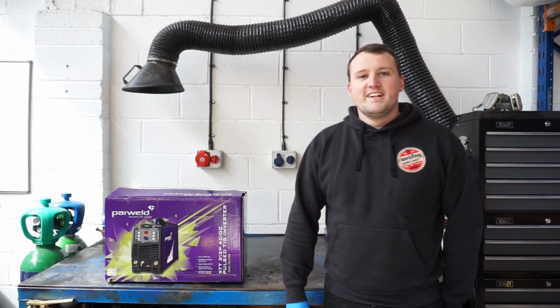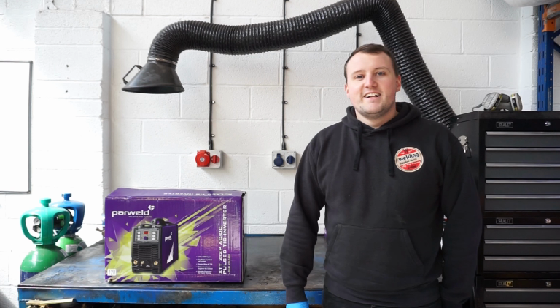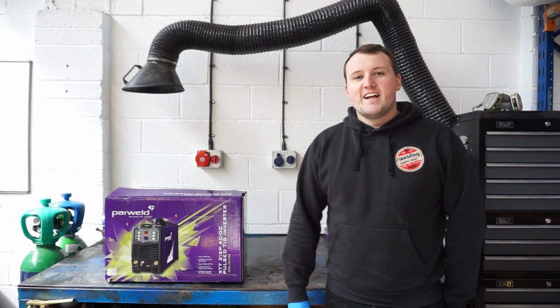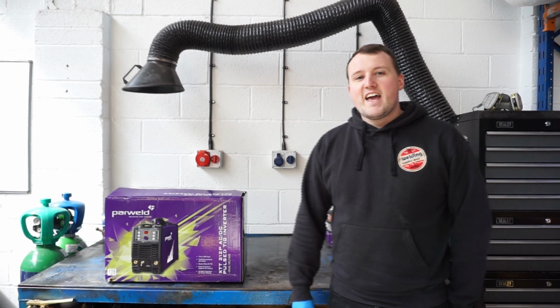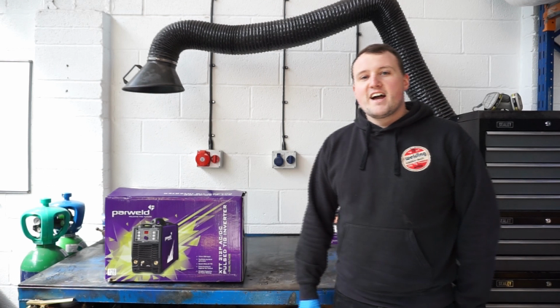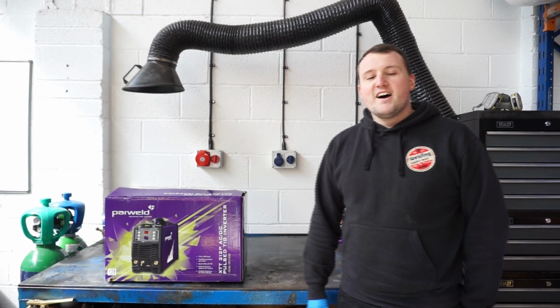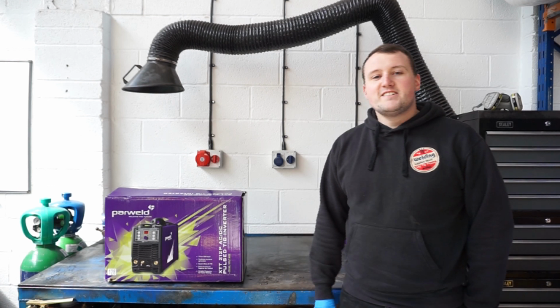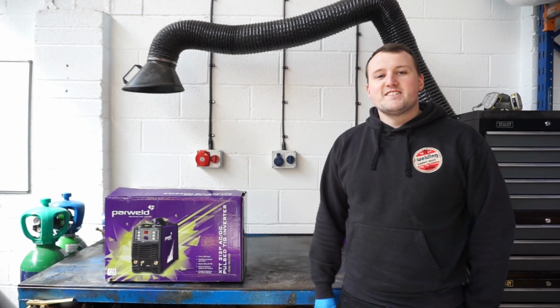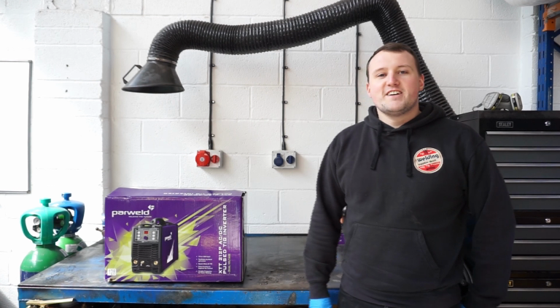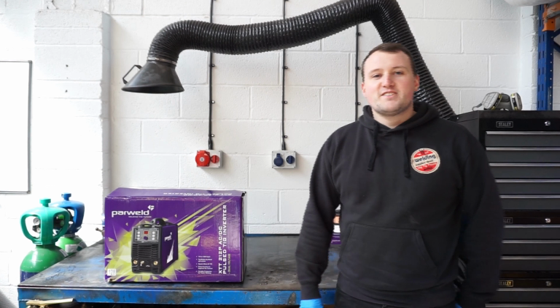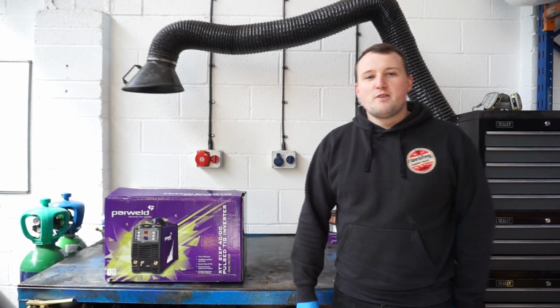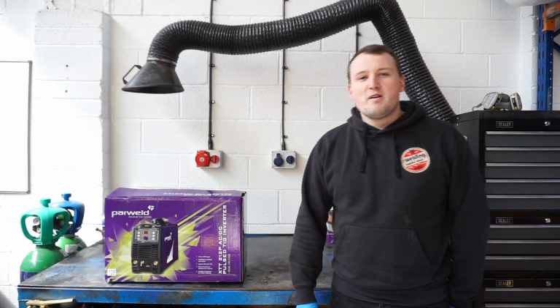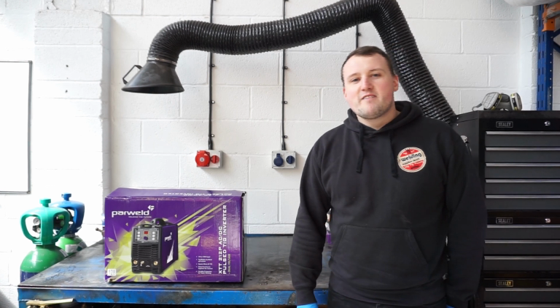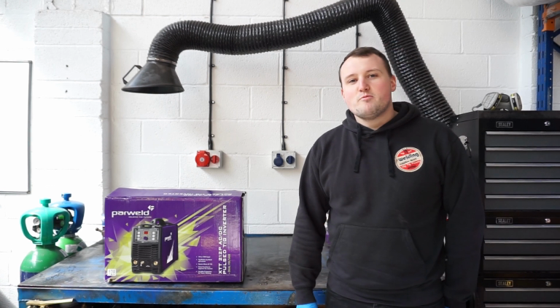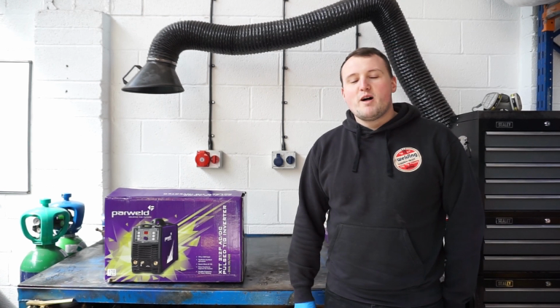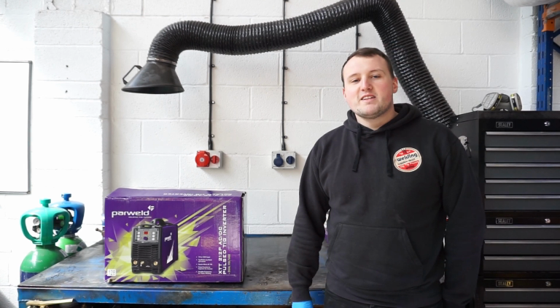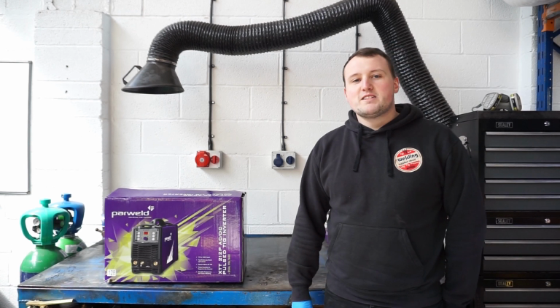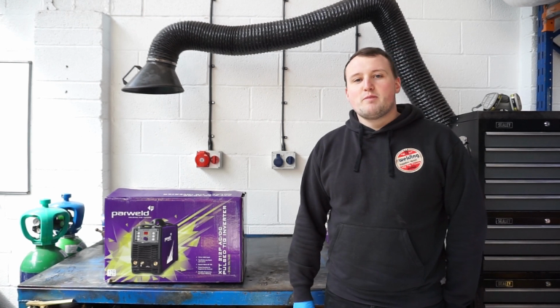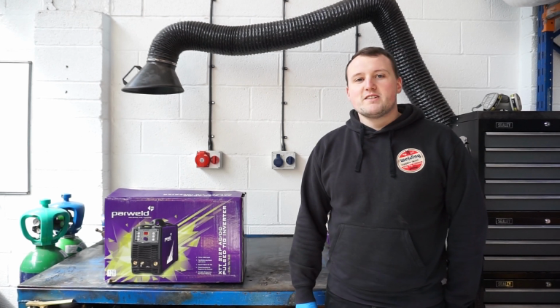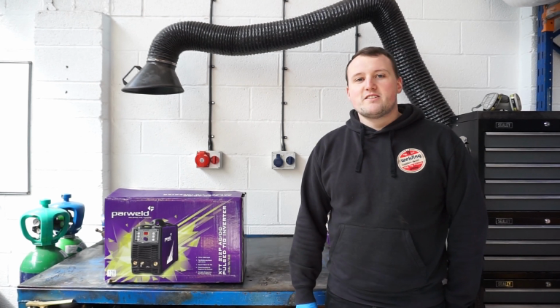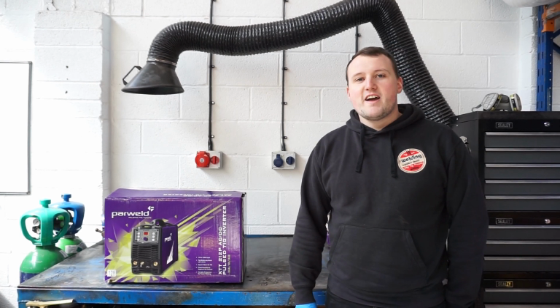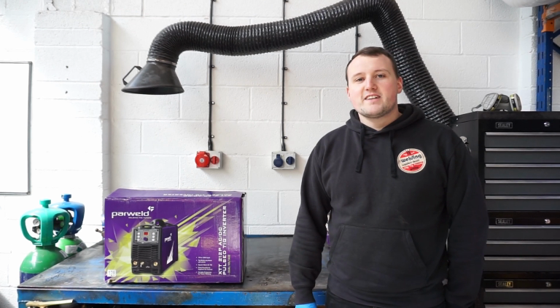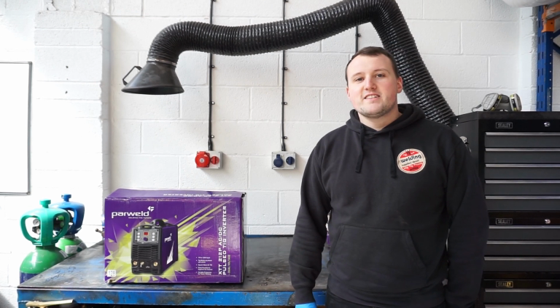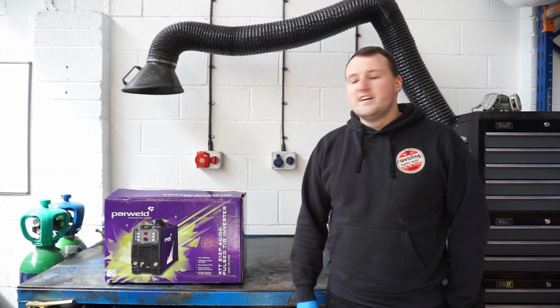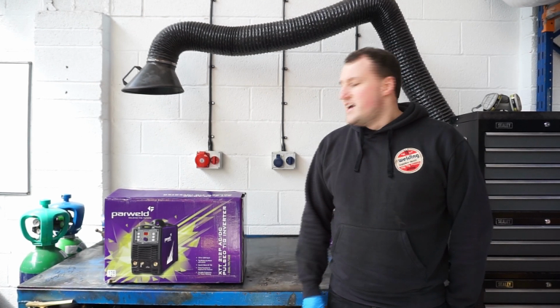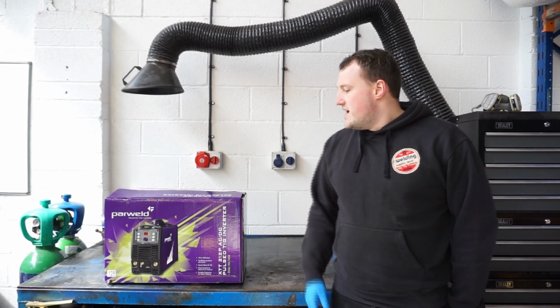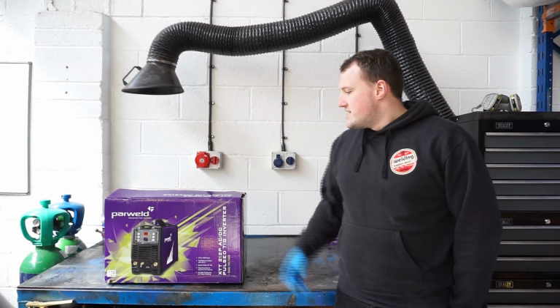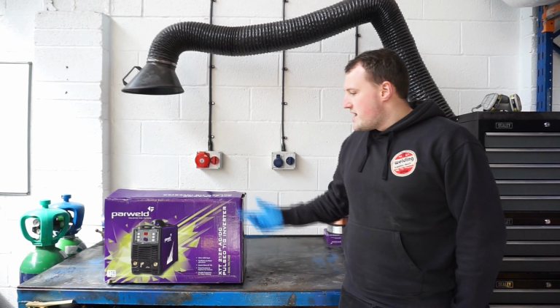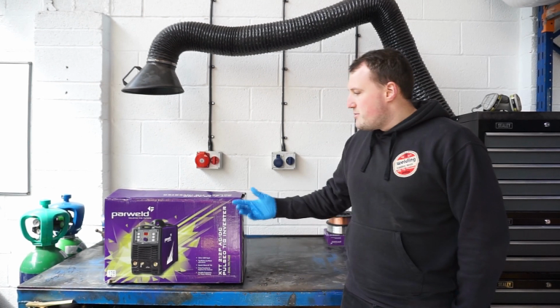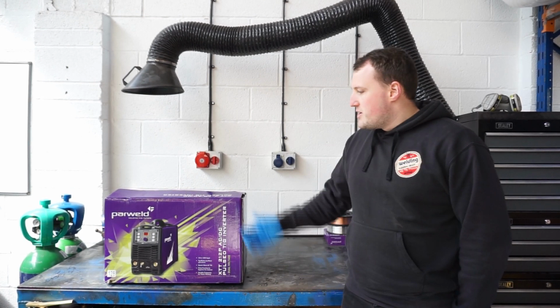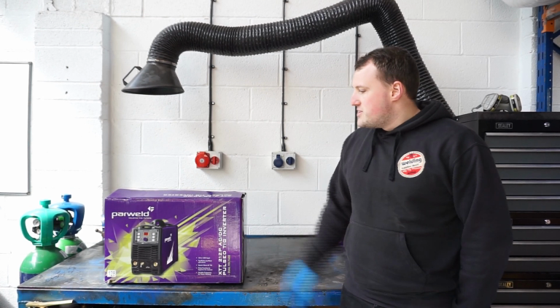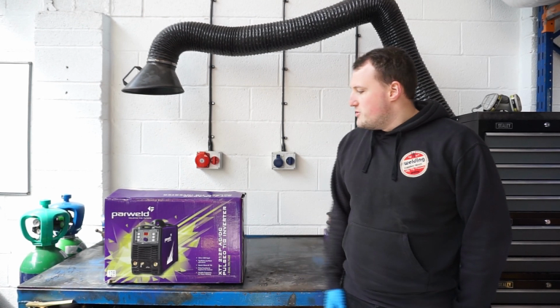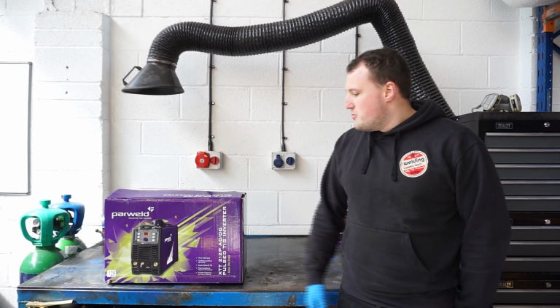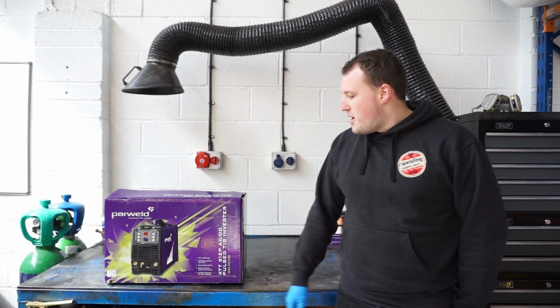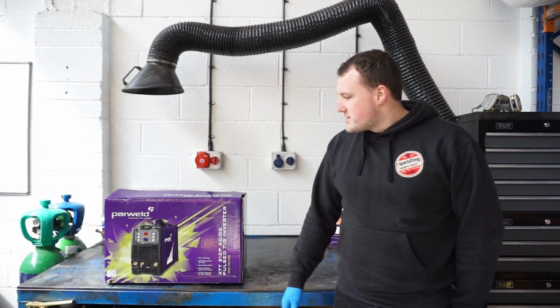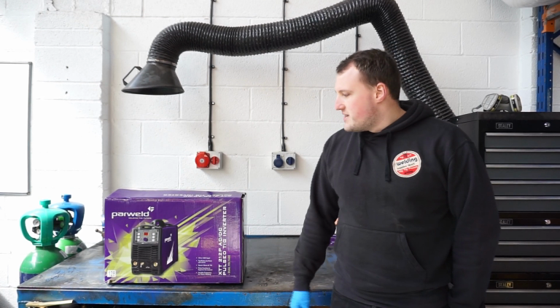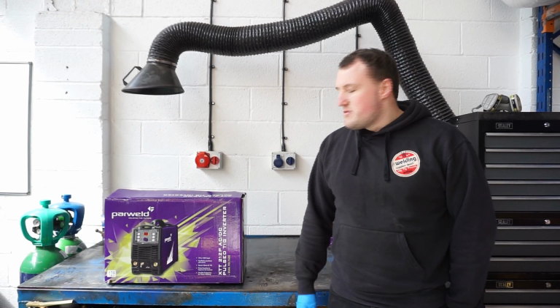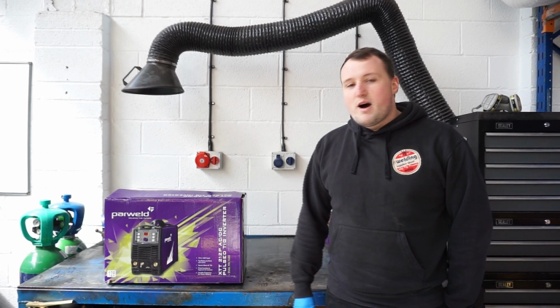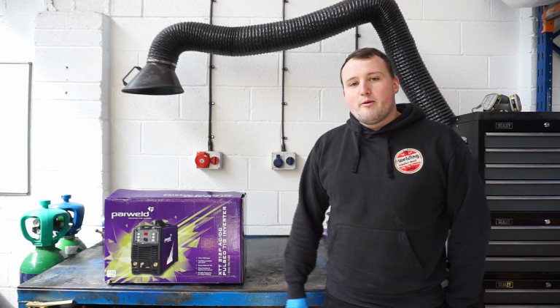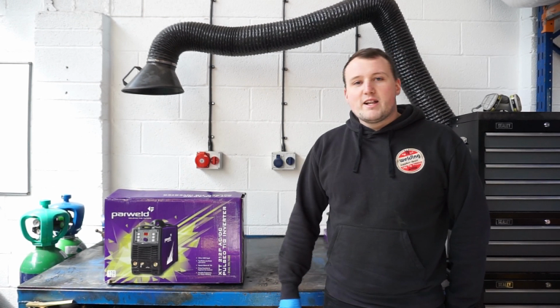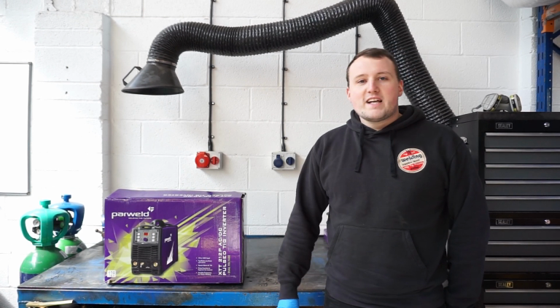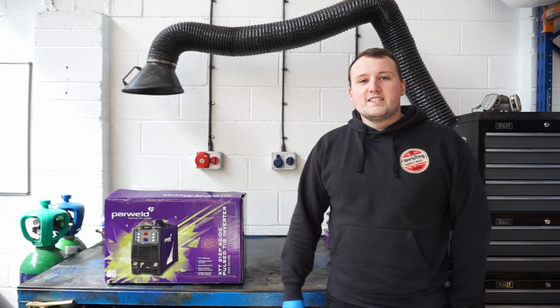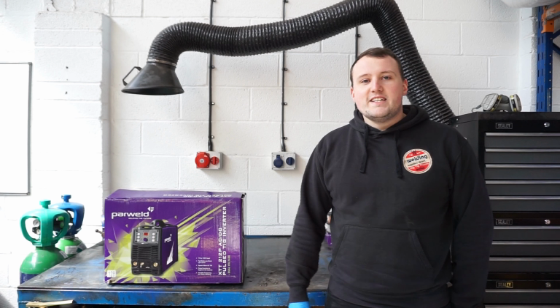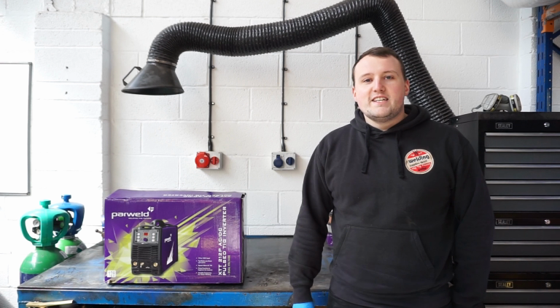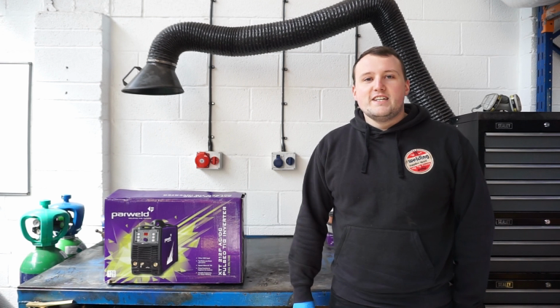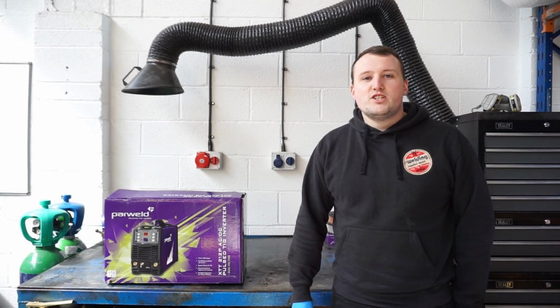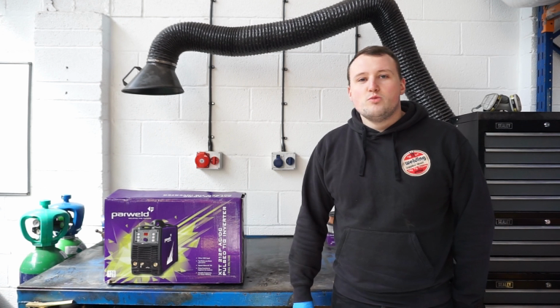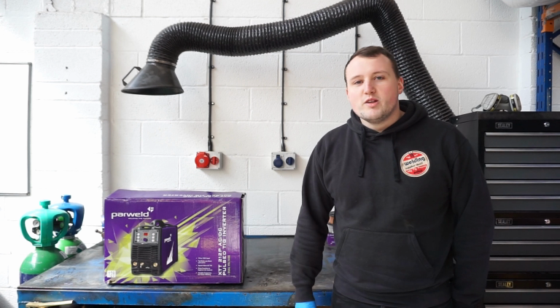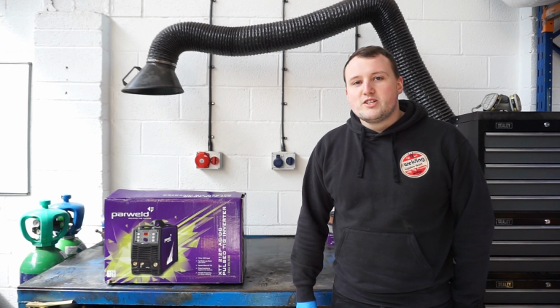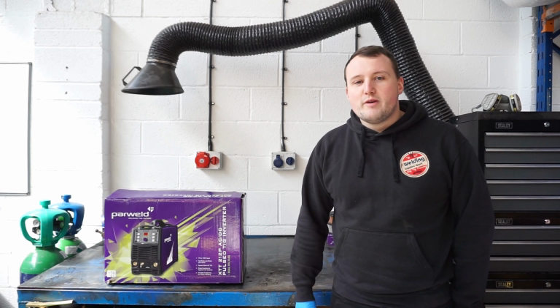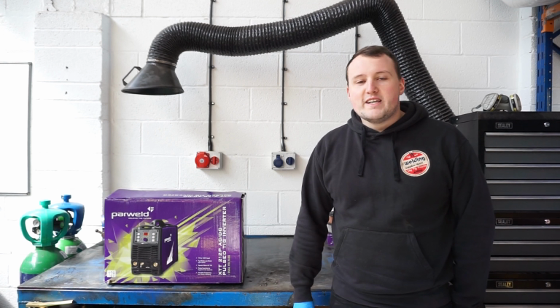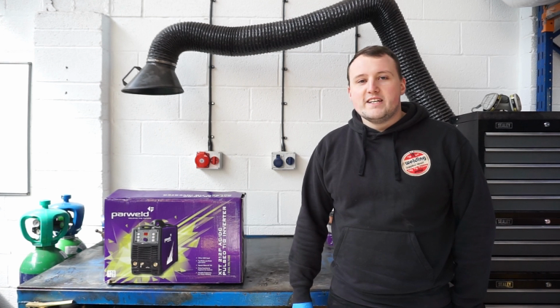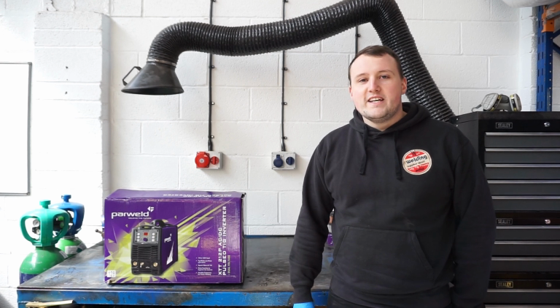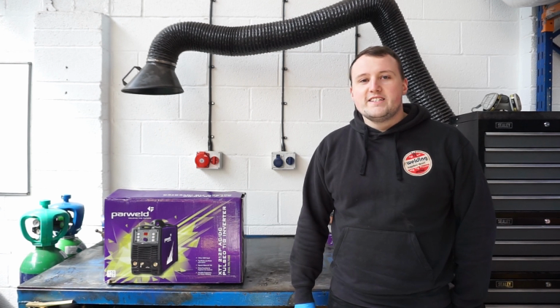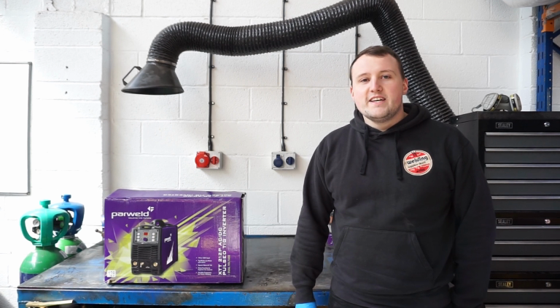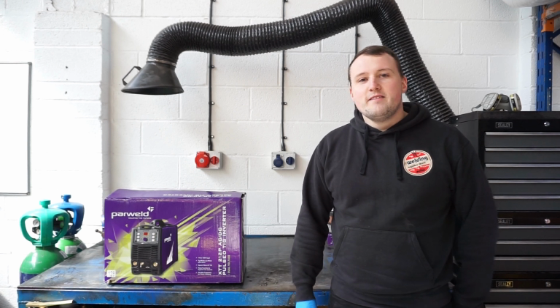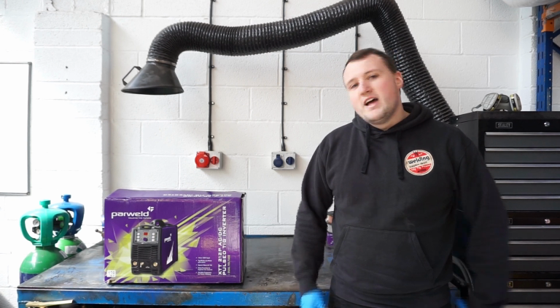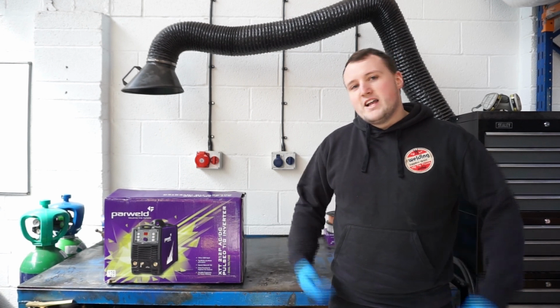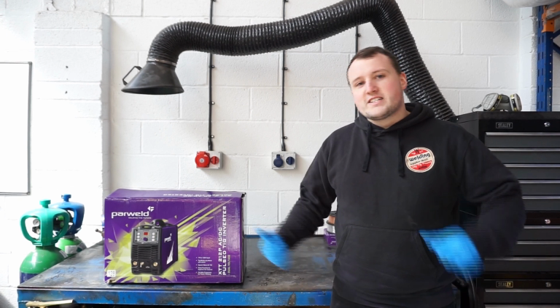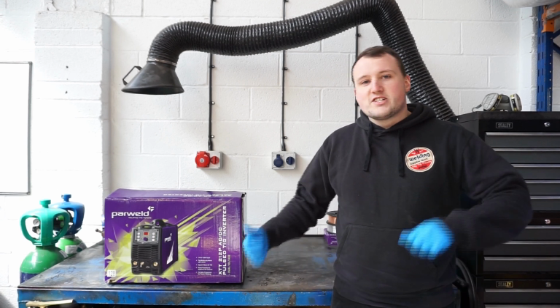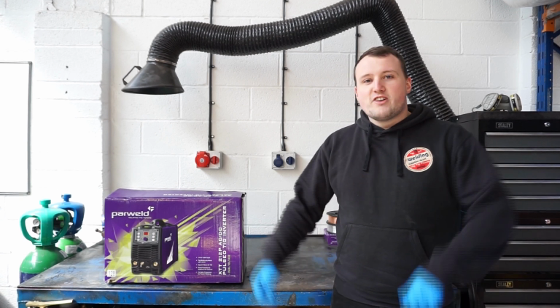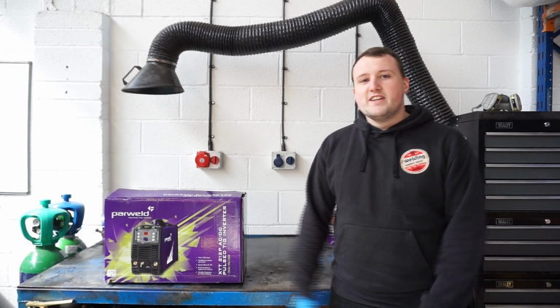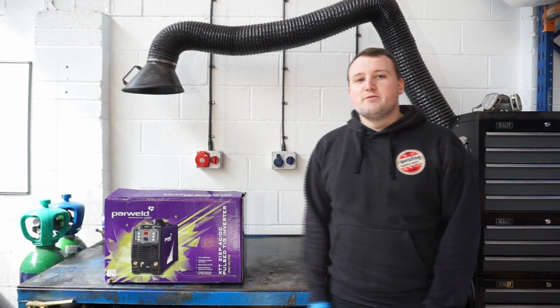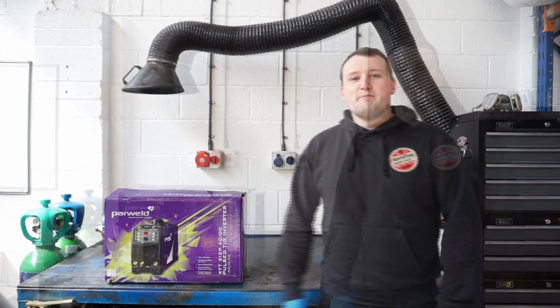Hey guys, it's Tom here from Welding Supplies Direct. Today we're going to do an unboxing of the Powerweld XT-T212 AC-DC. Let's get straight into it.